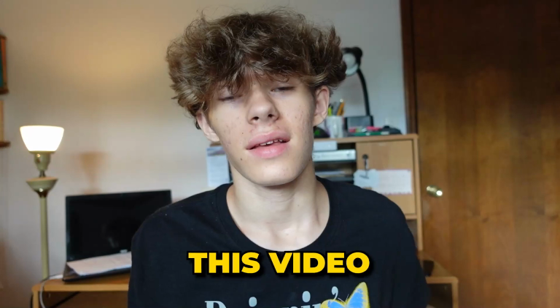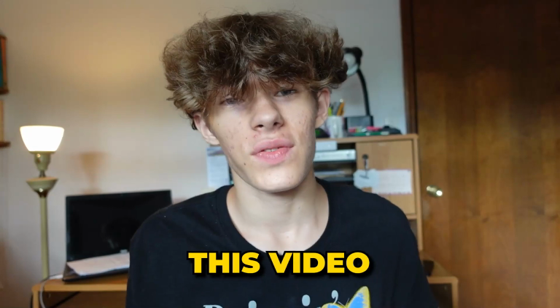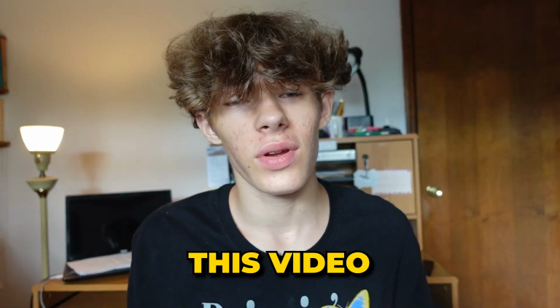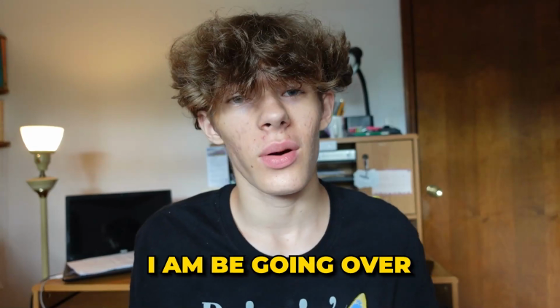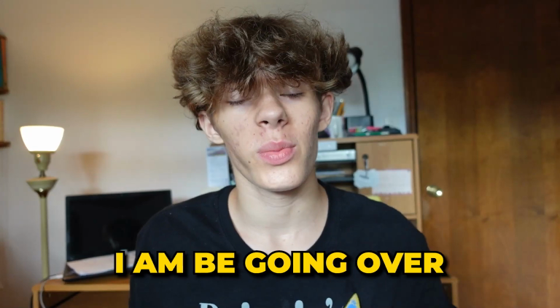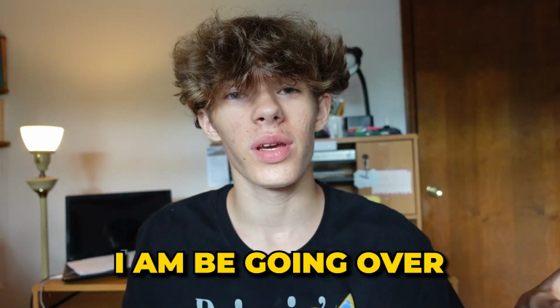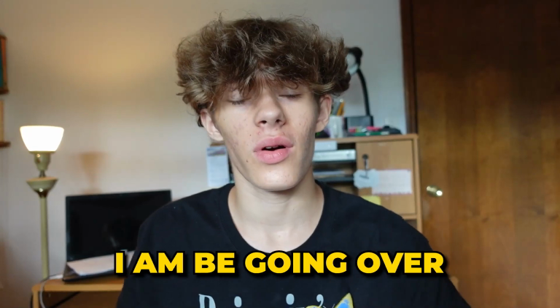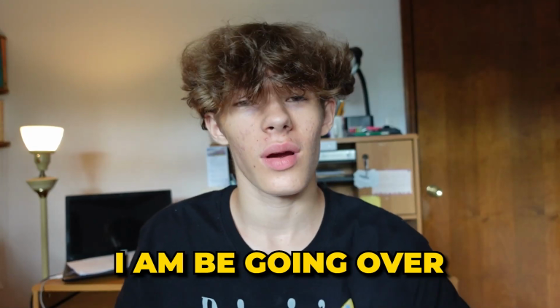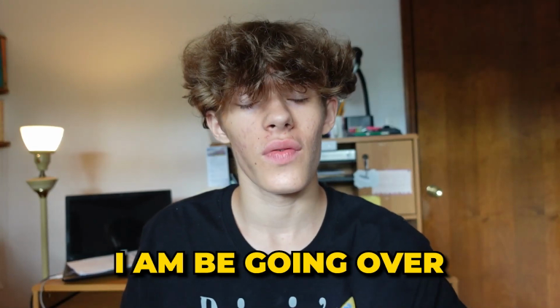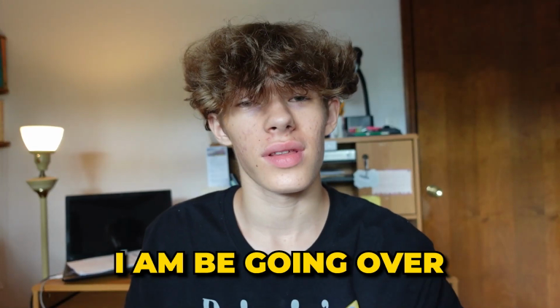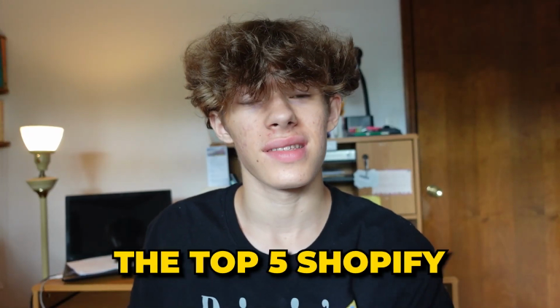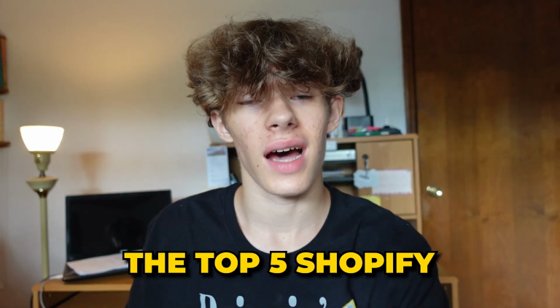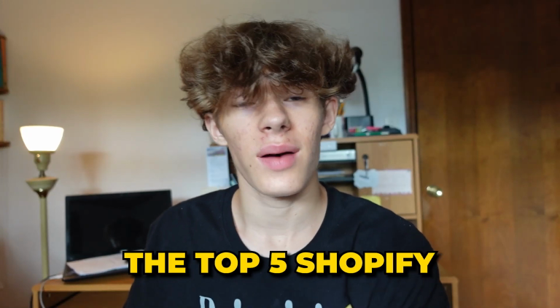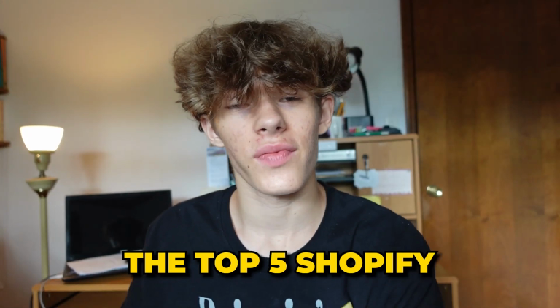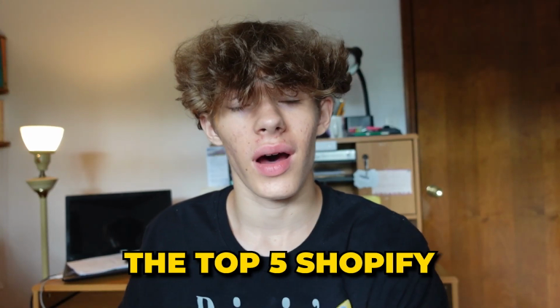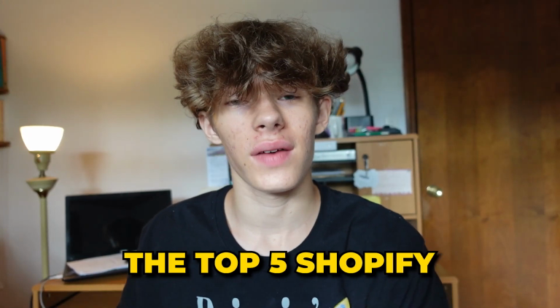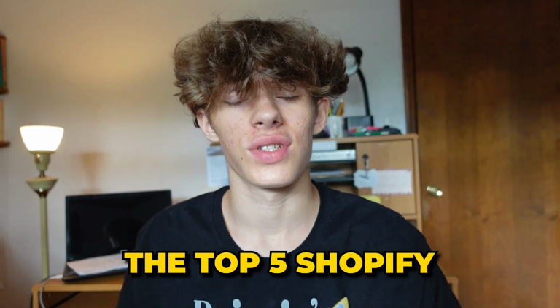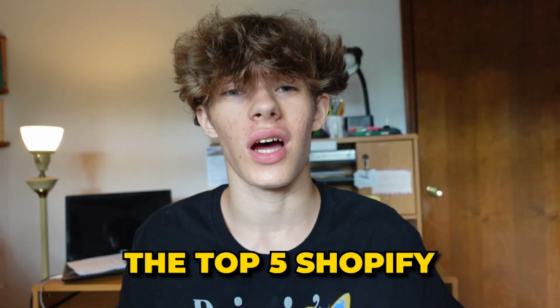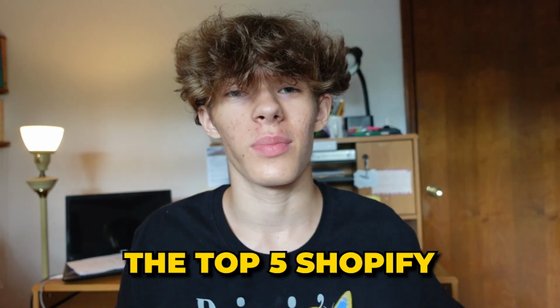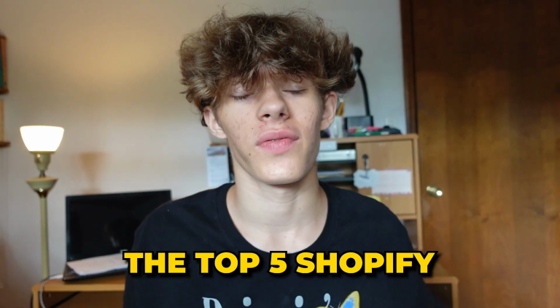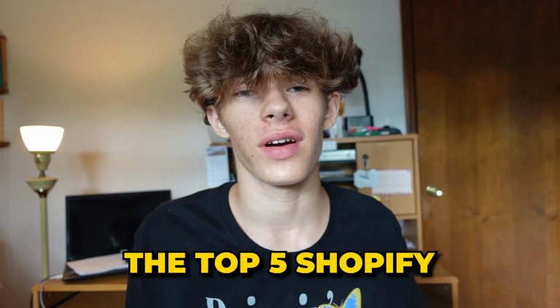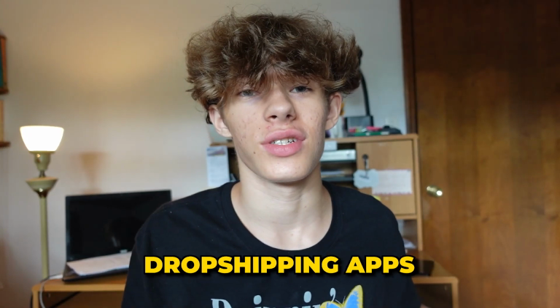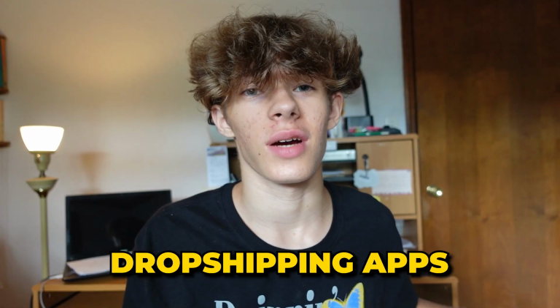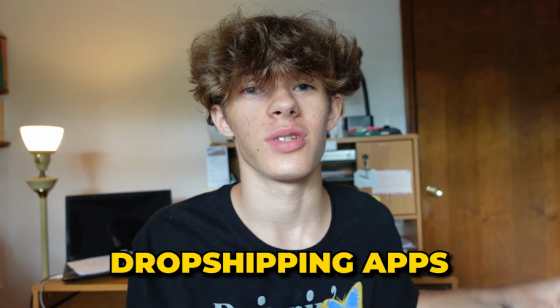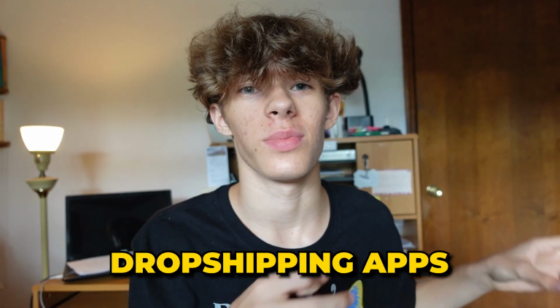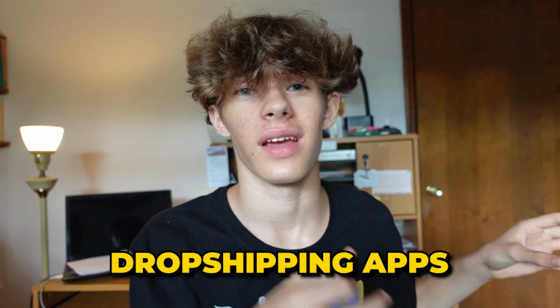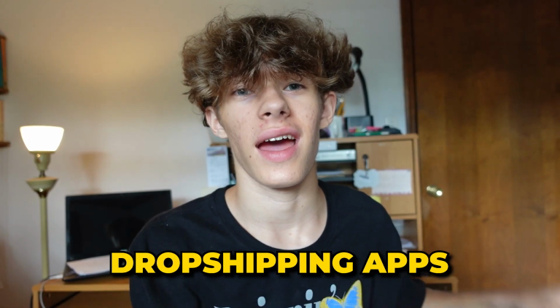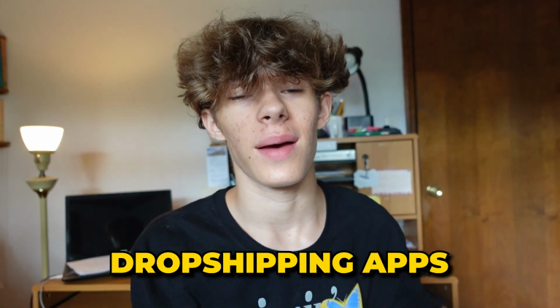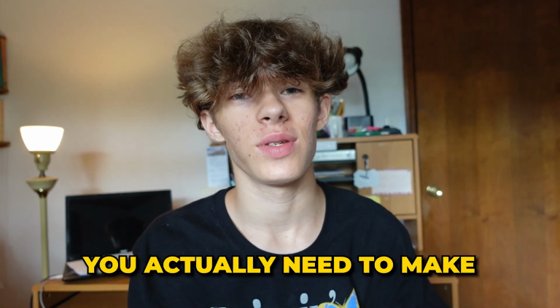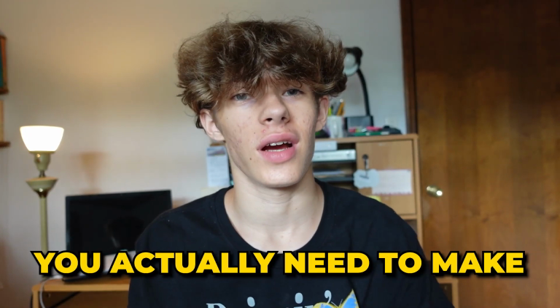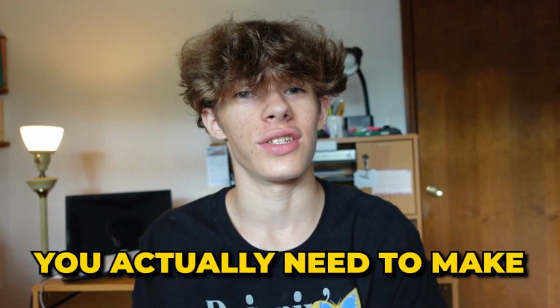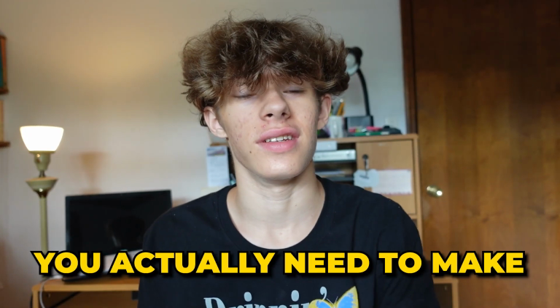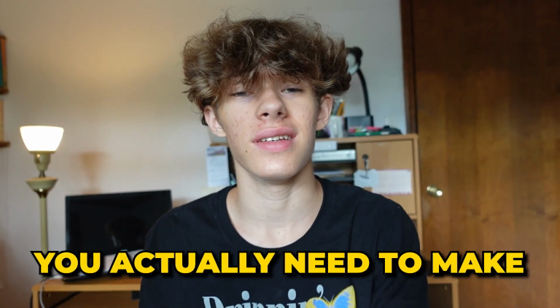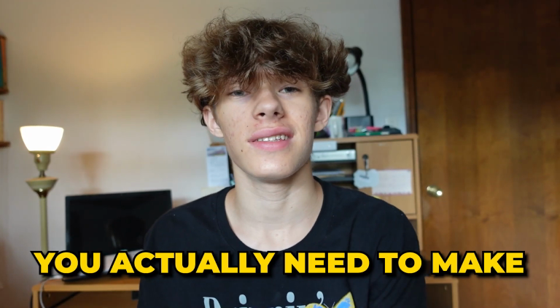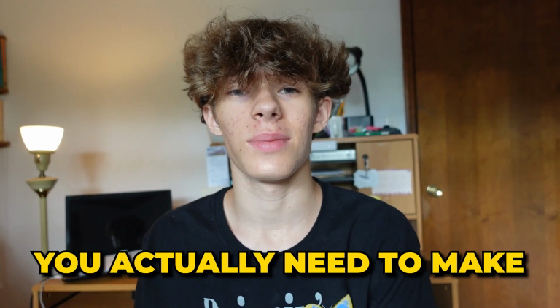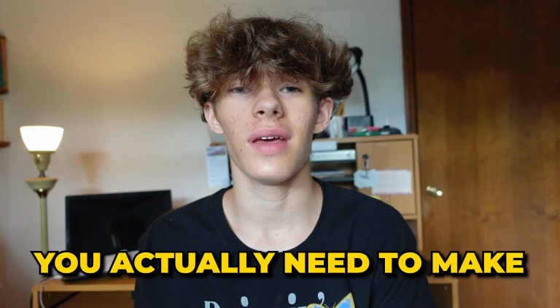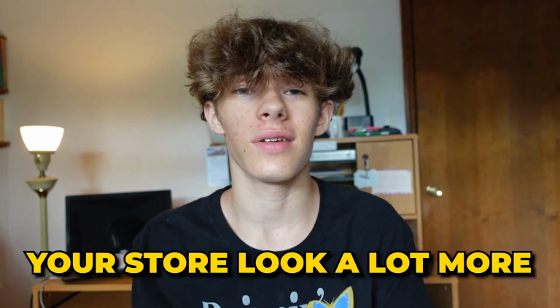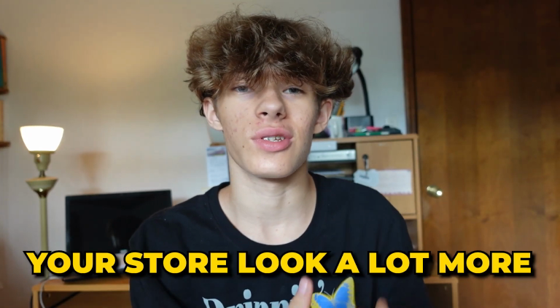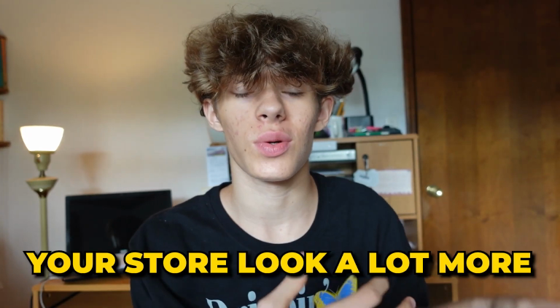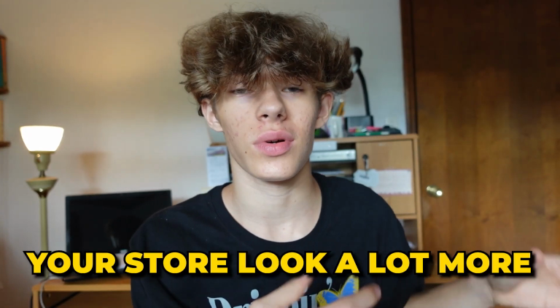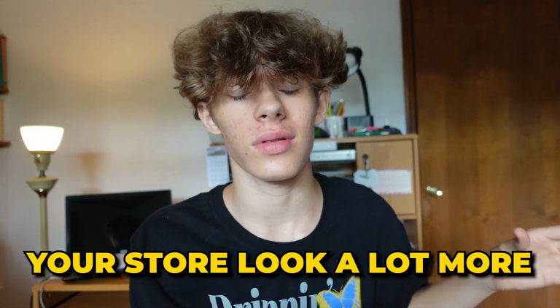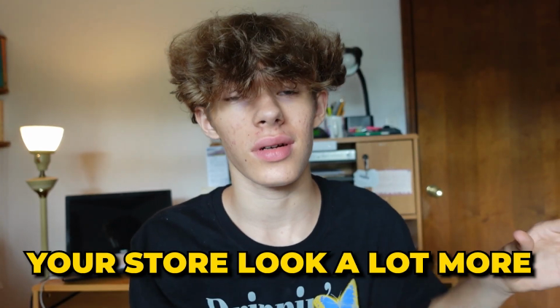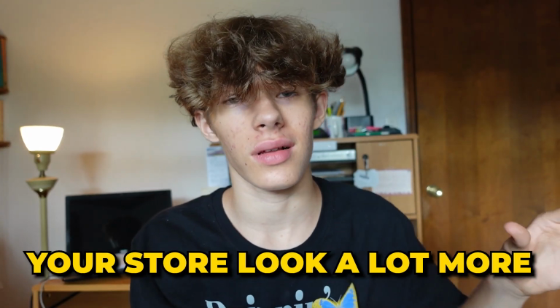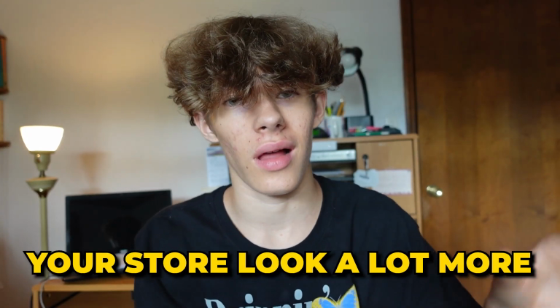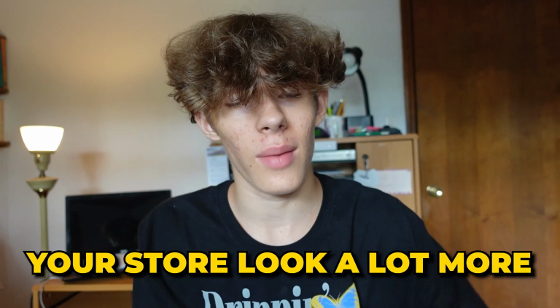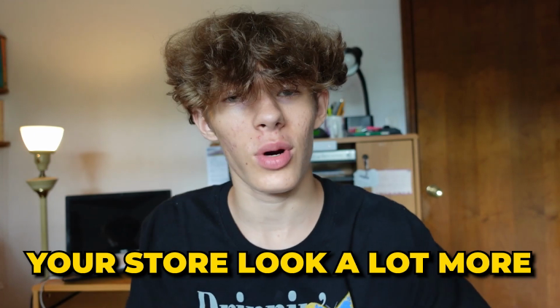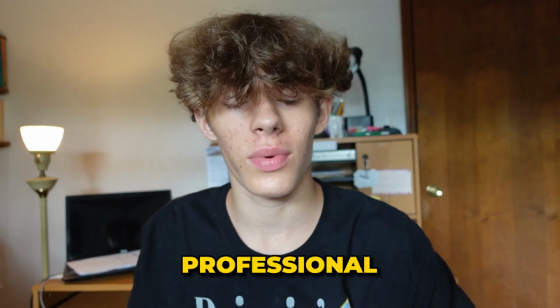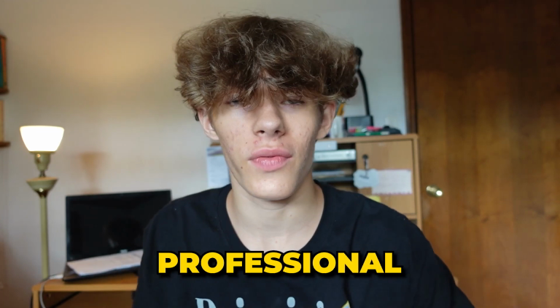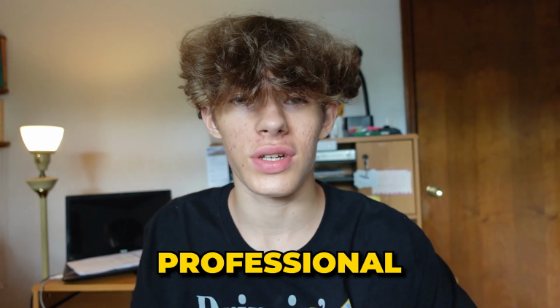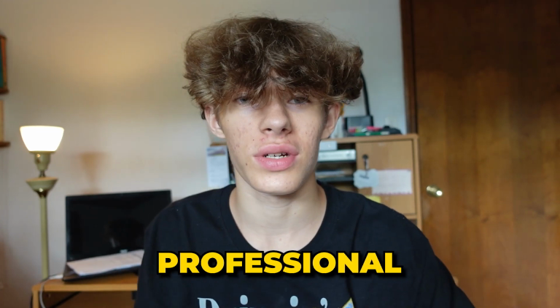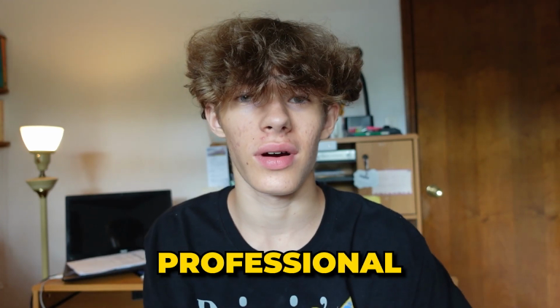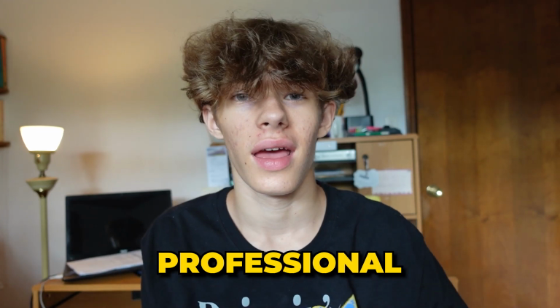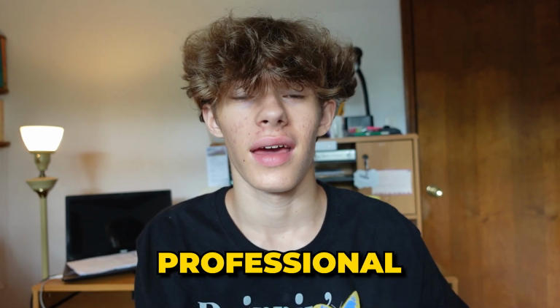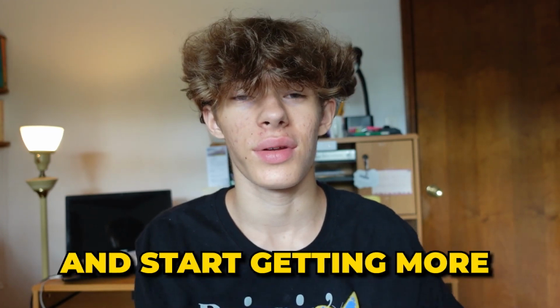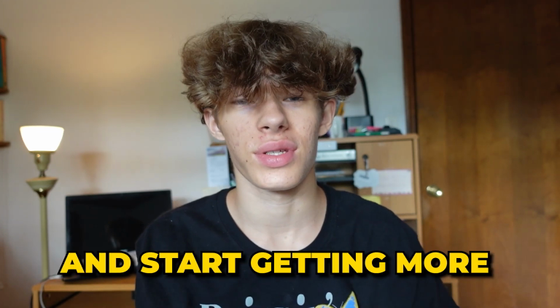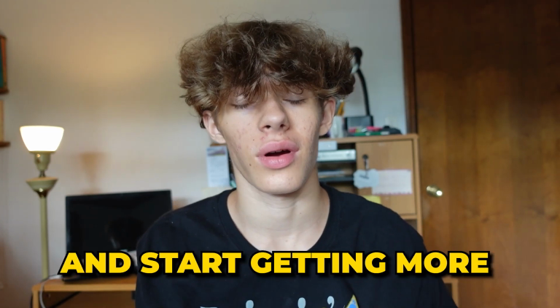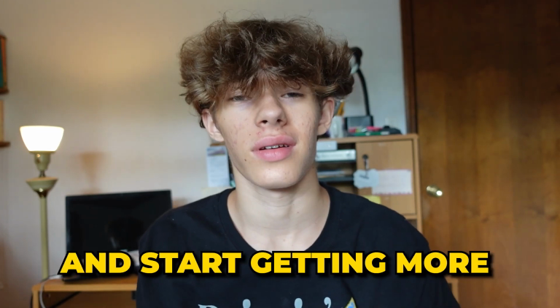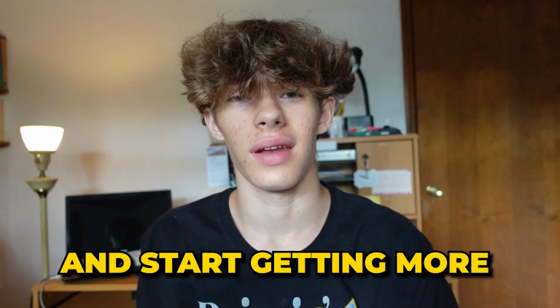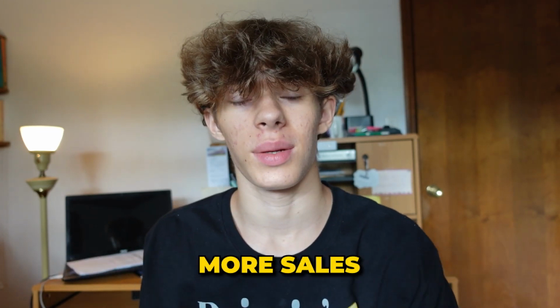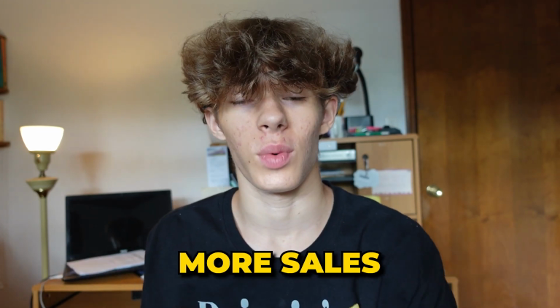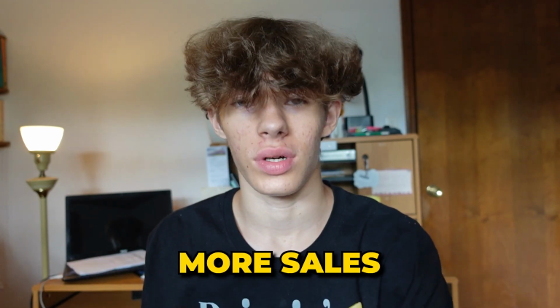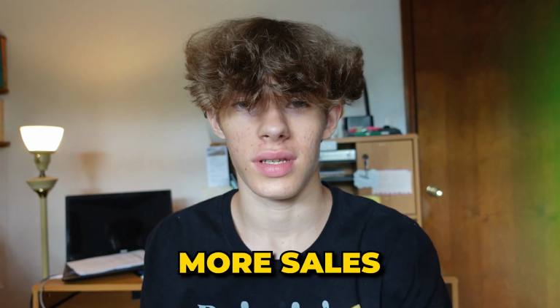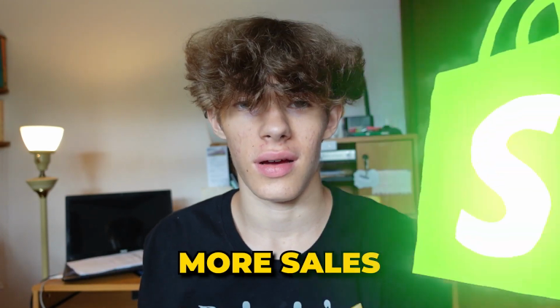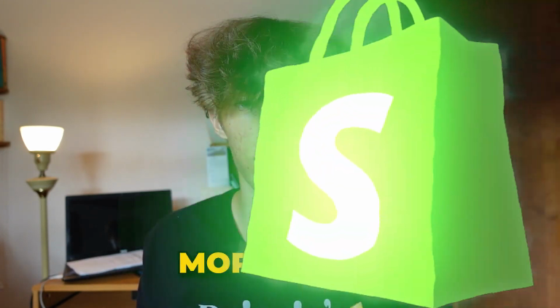In this video I'm going to be going over the top five Shopify dropshipping apps you actually need to make your store look a lot more professional and to start getting more sales.